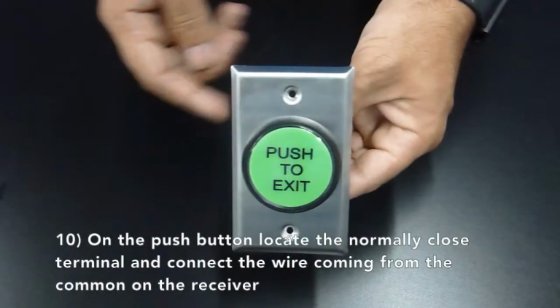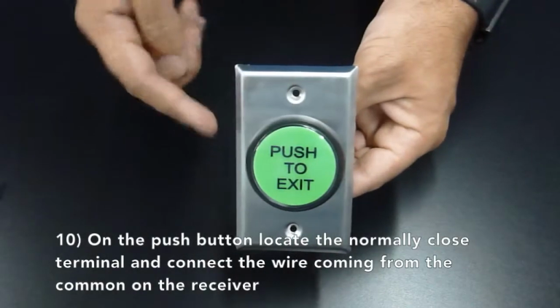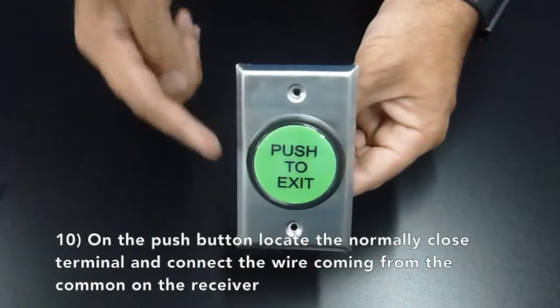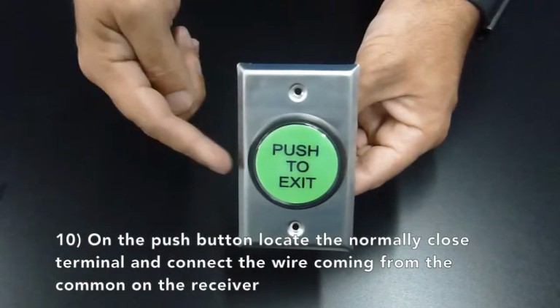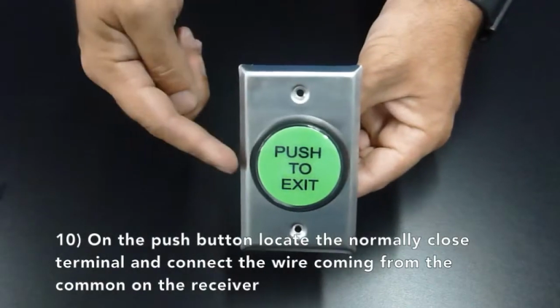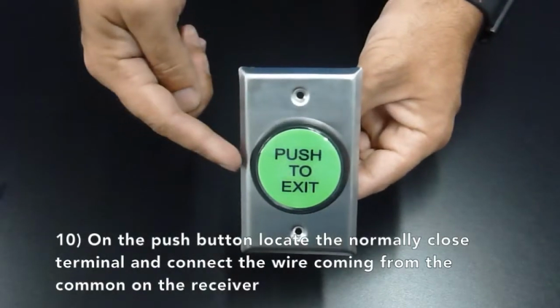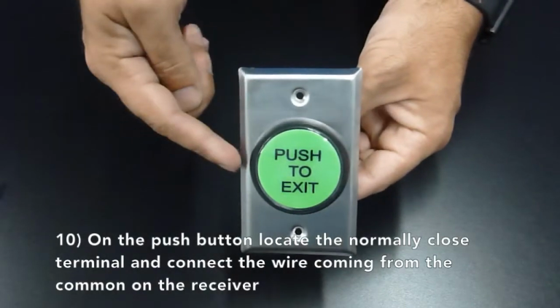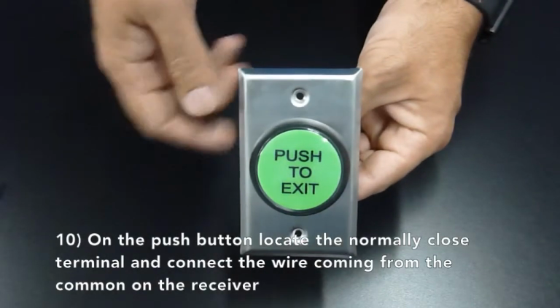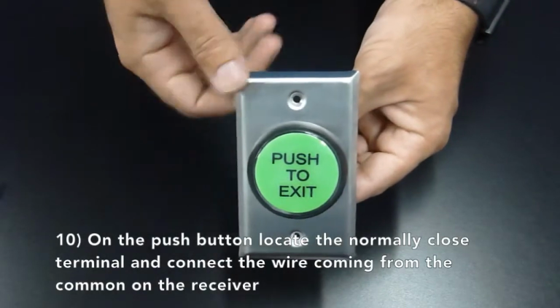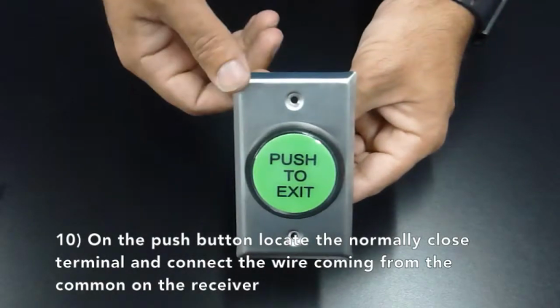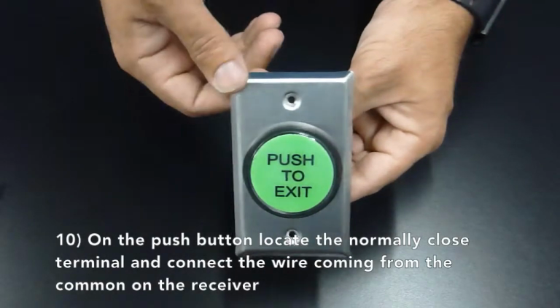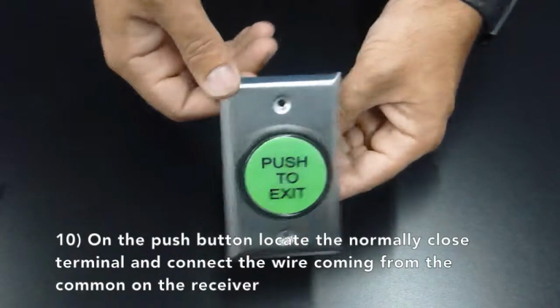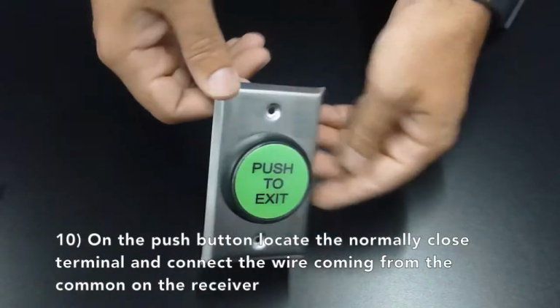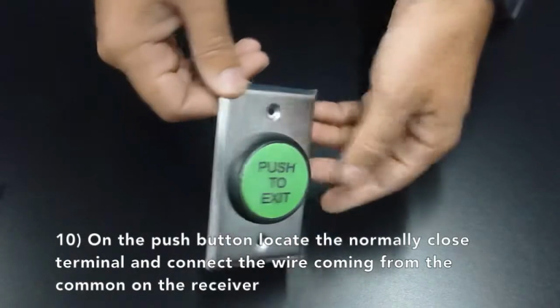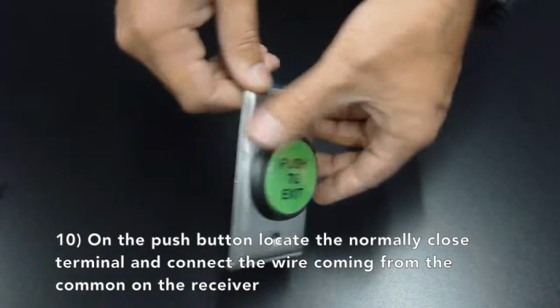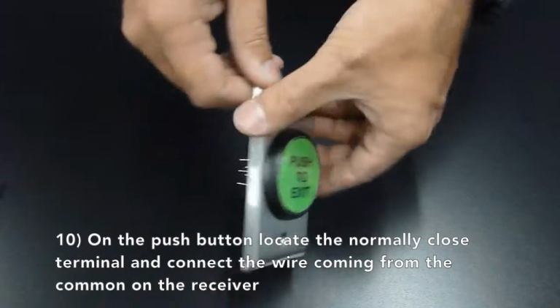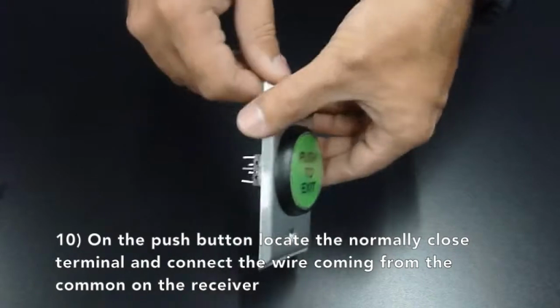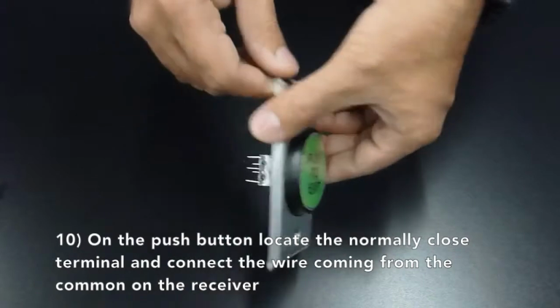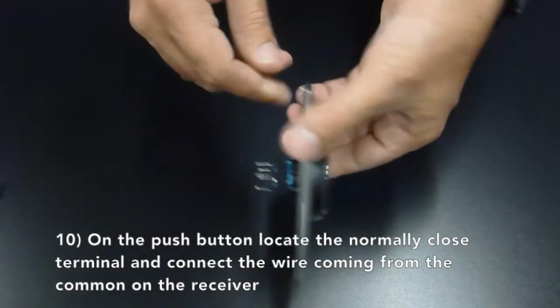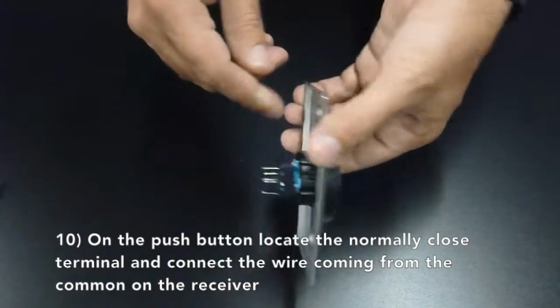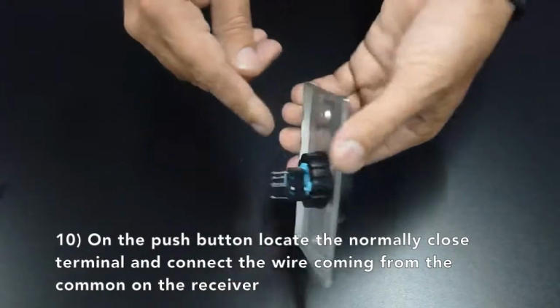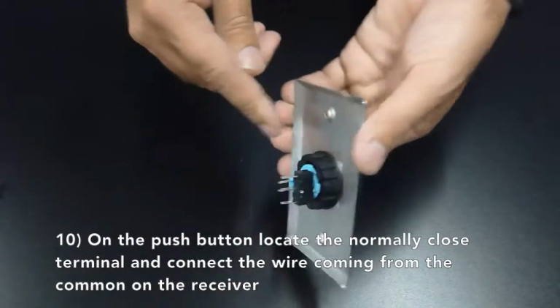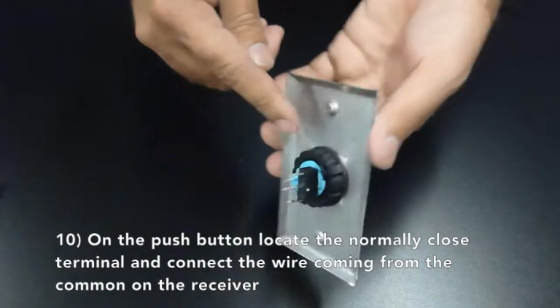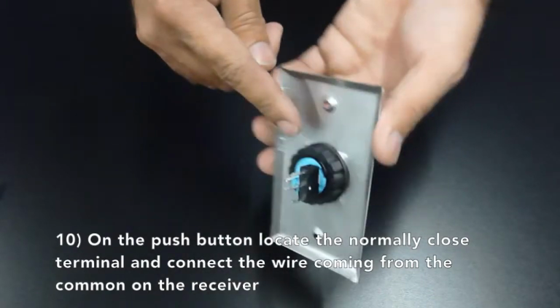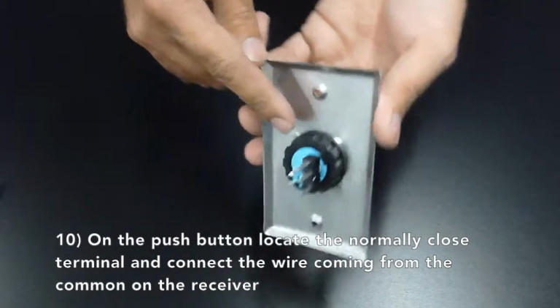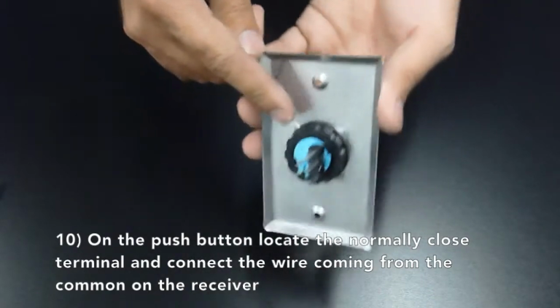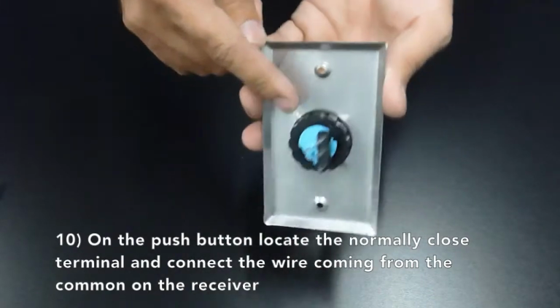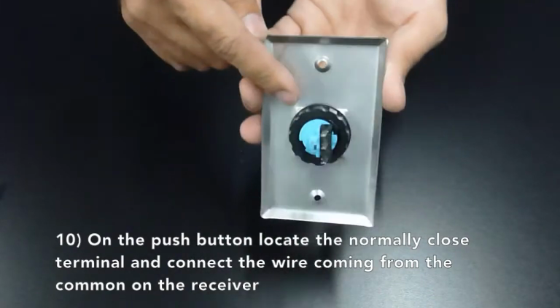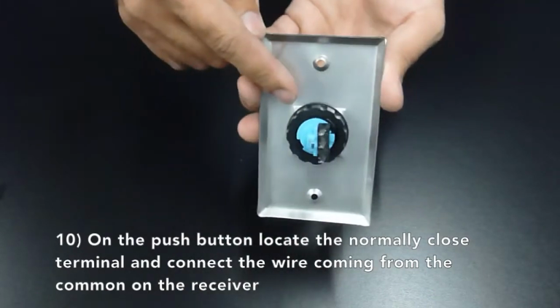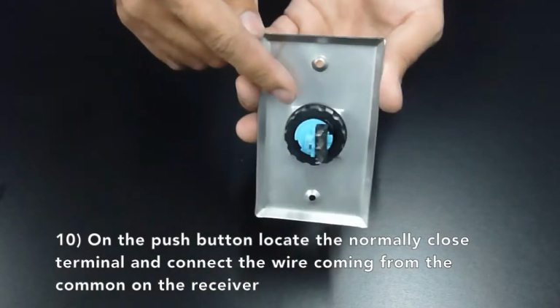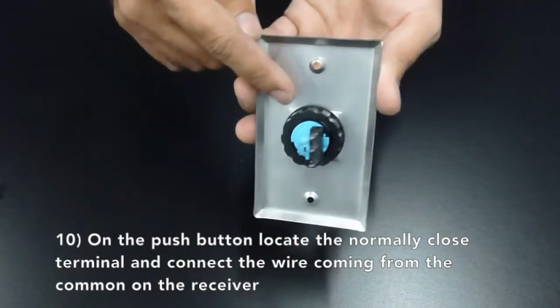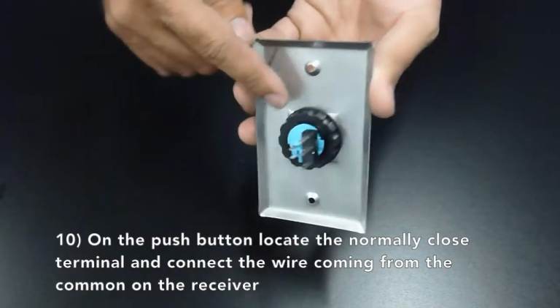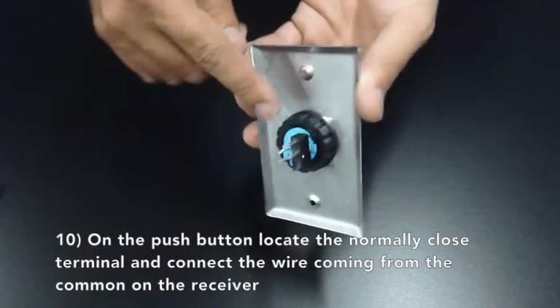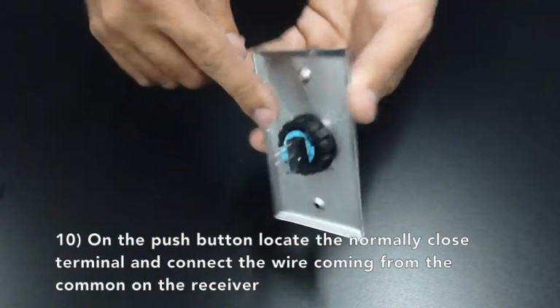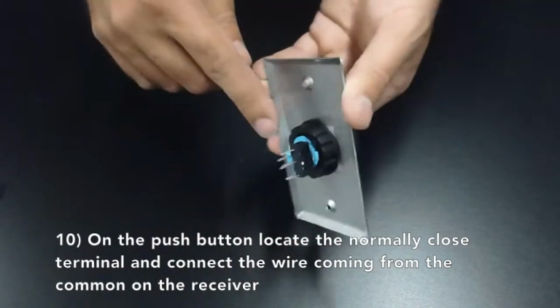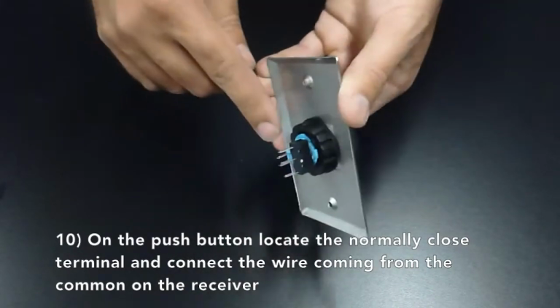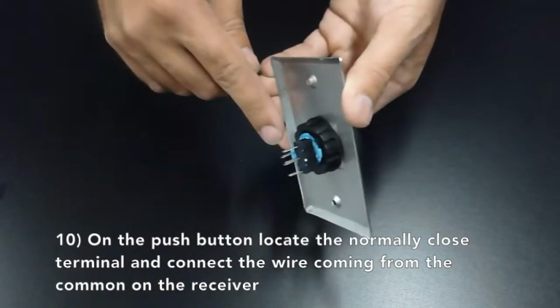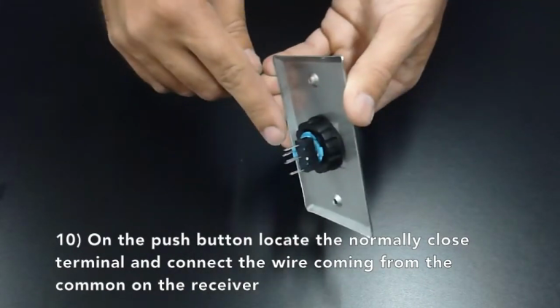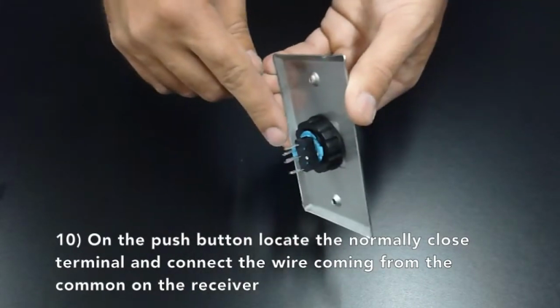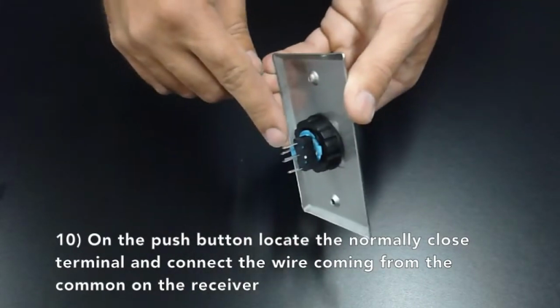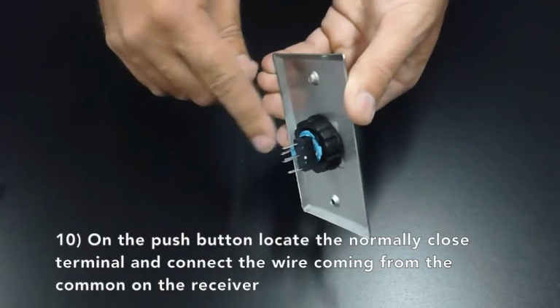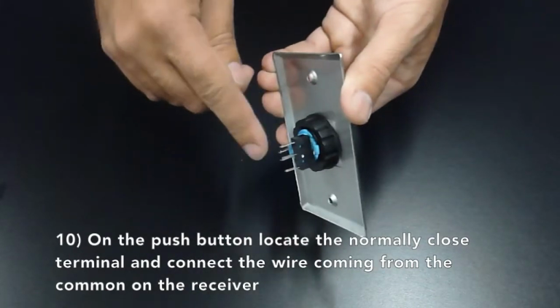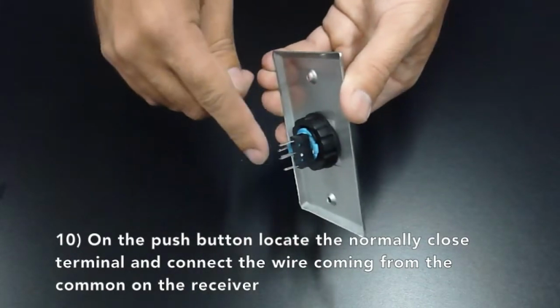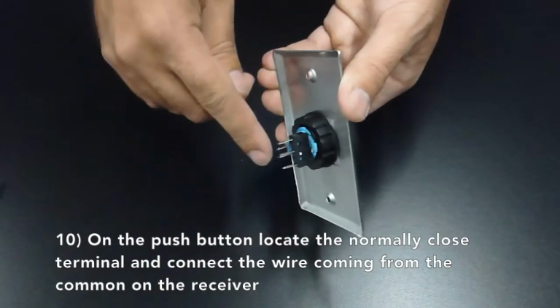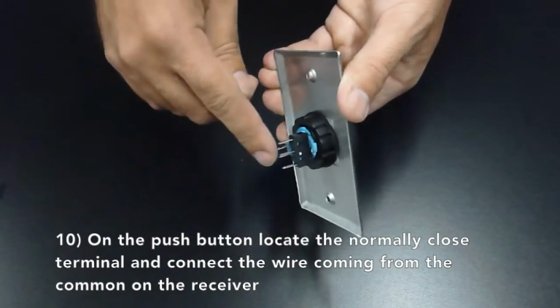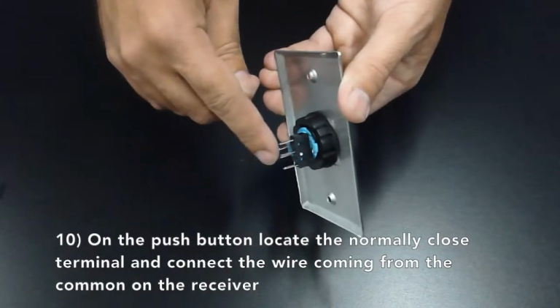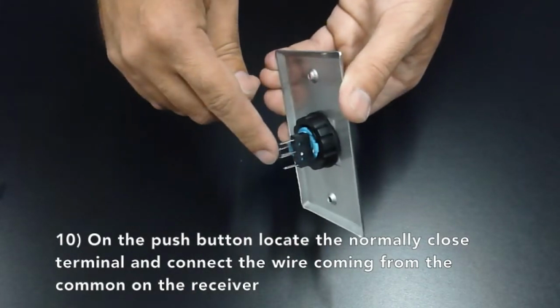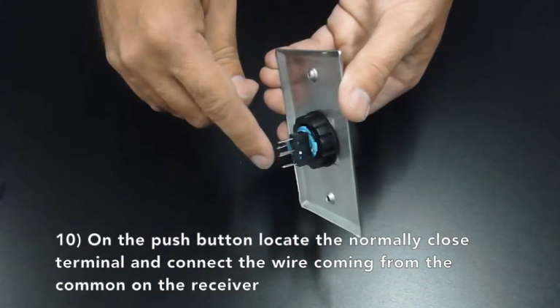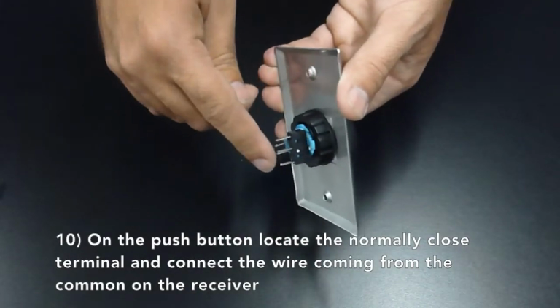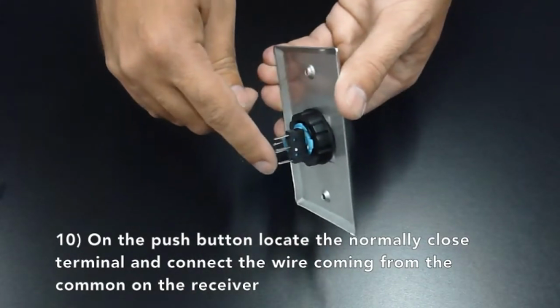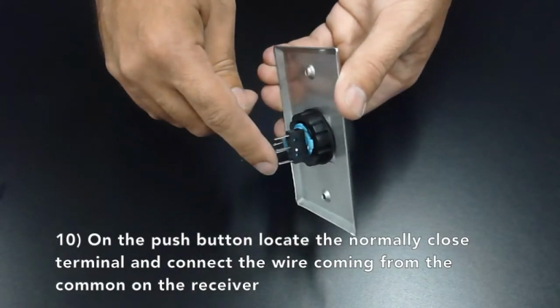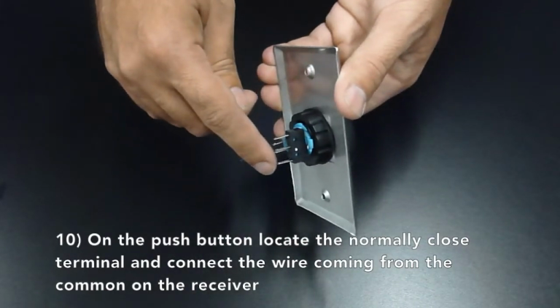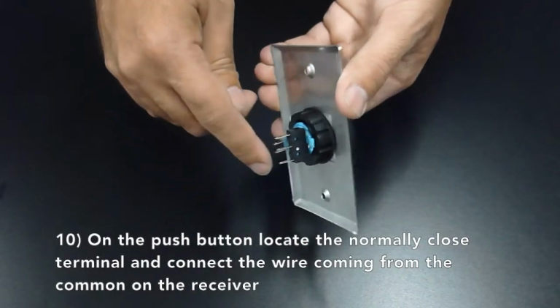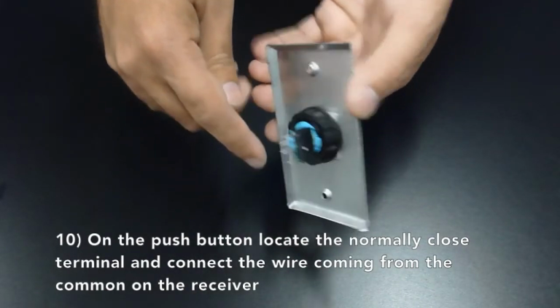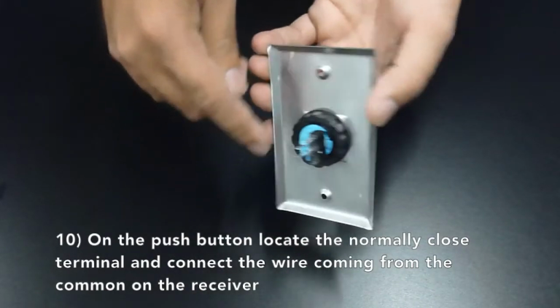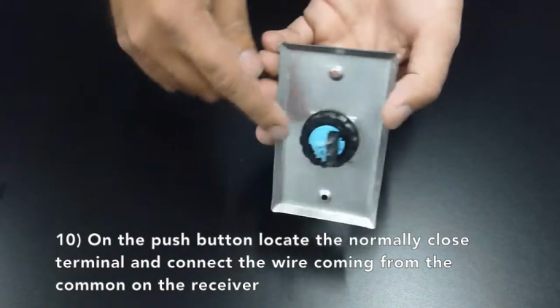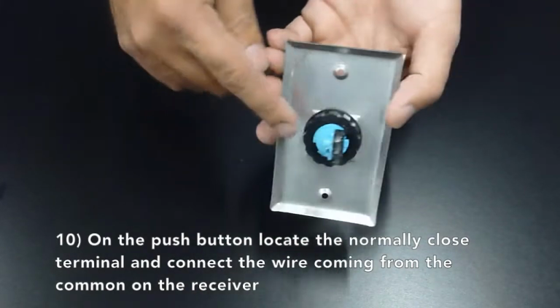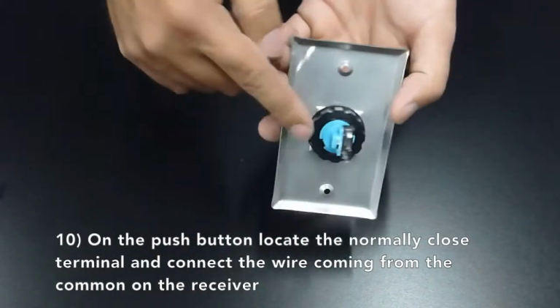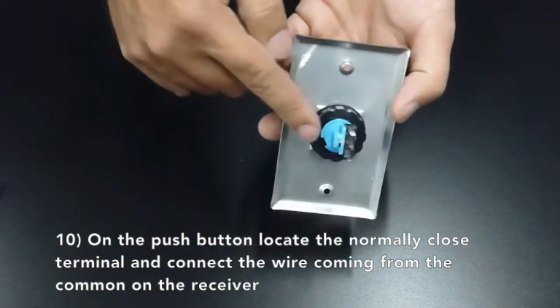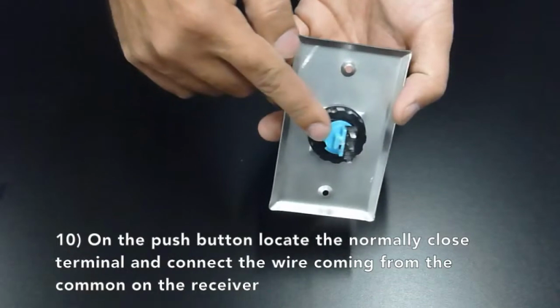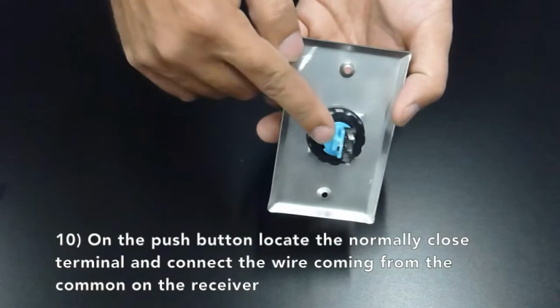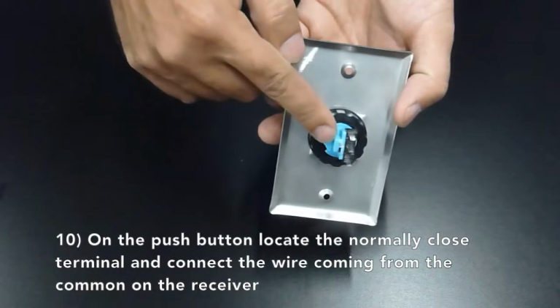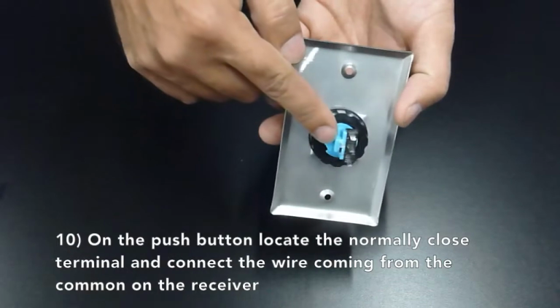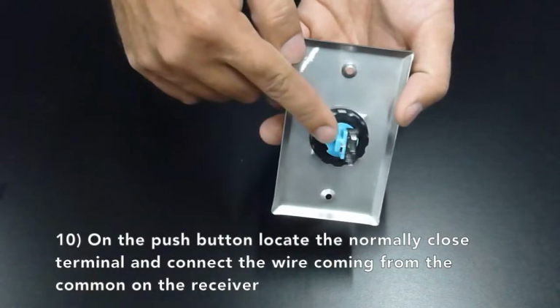On the push button, locate the normally closed terminal and connect the wire coming from the common on the receiver.